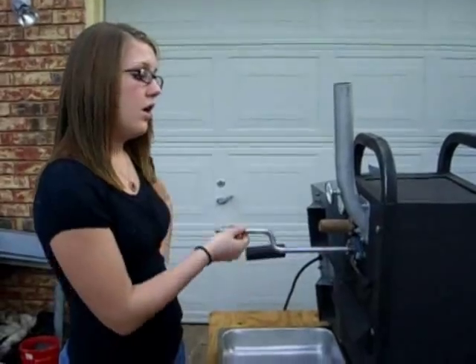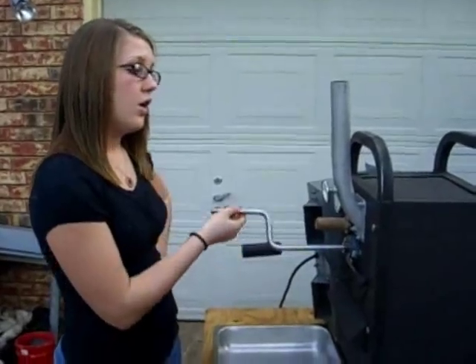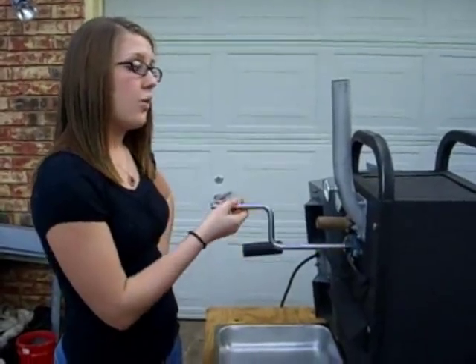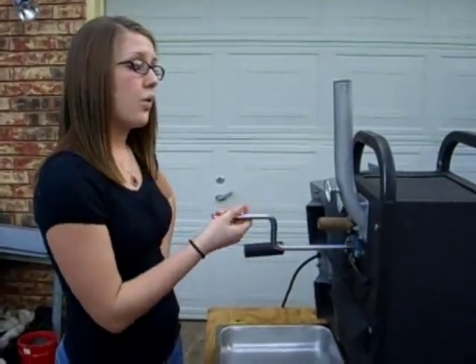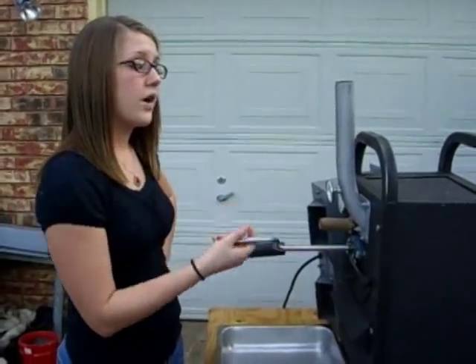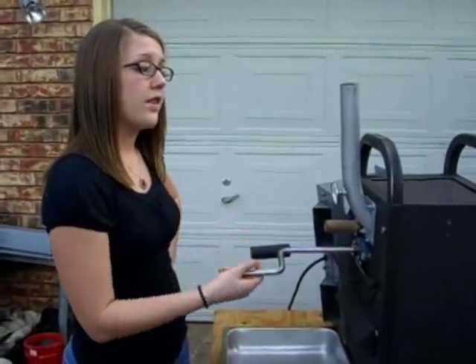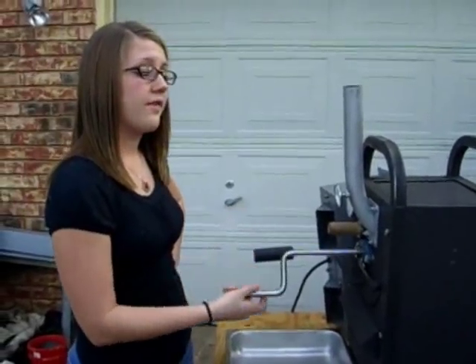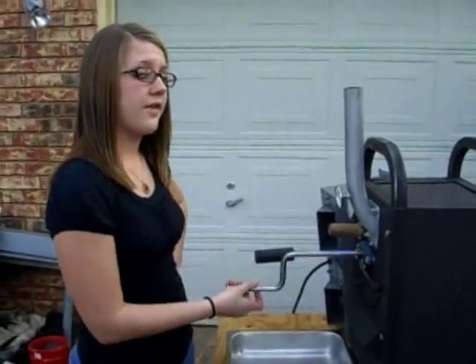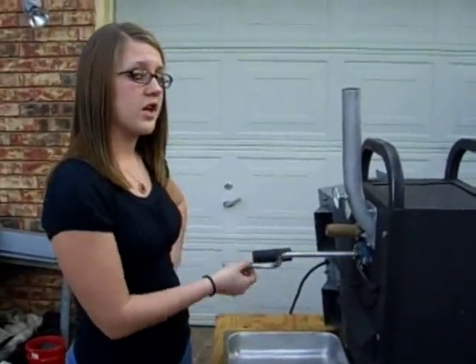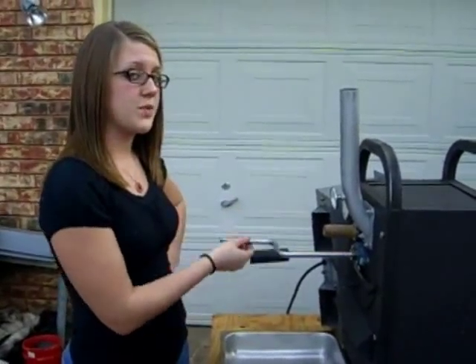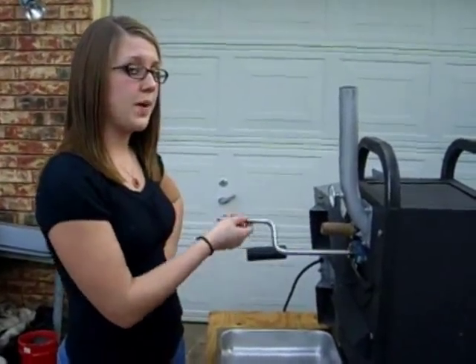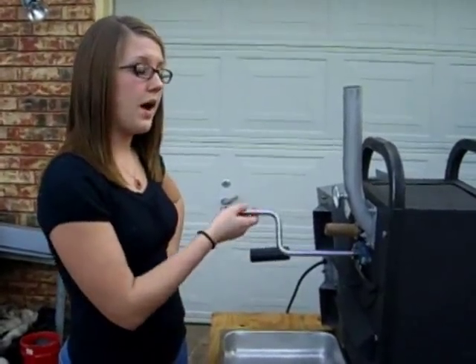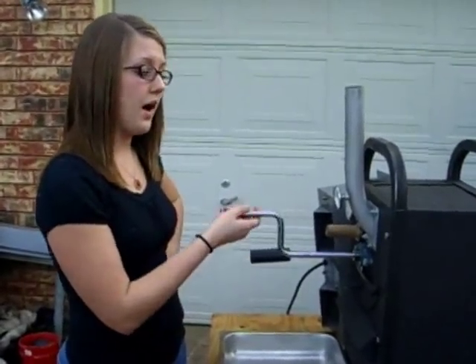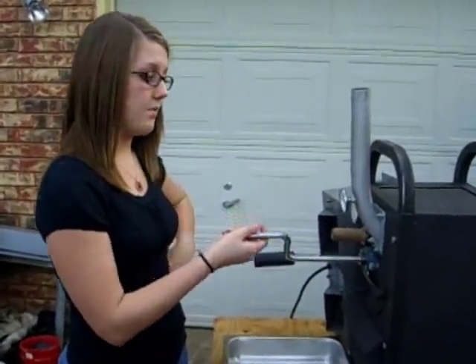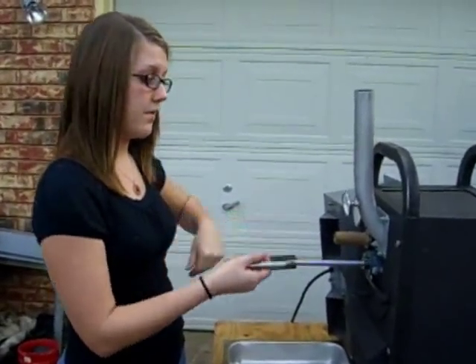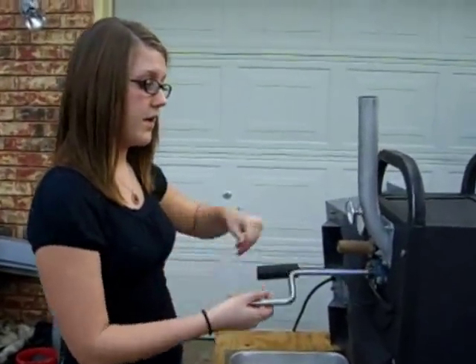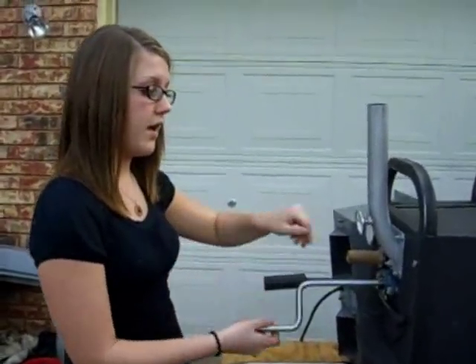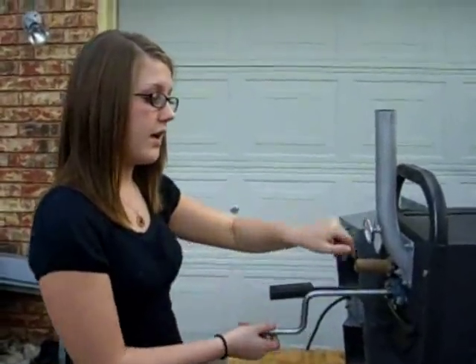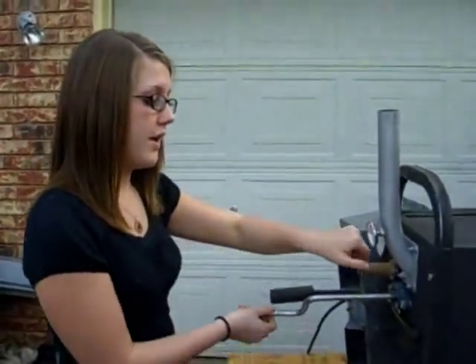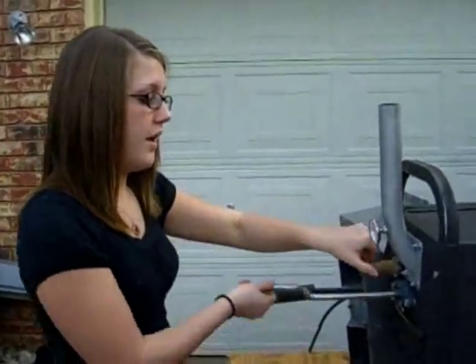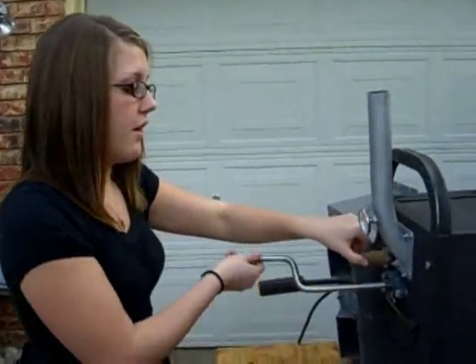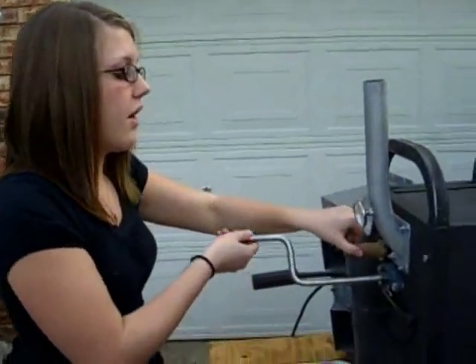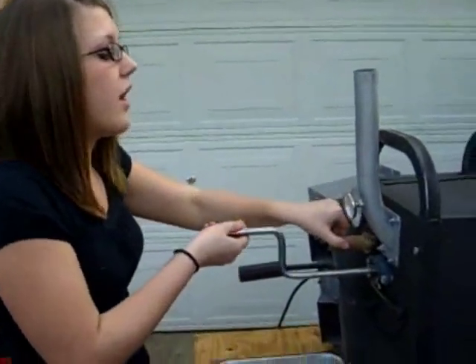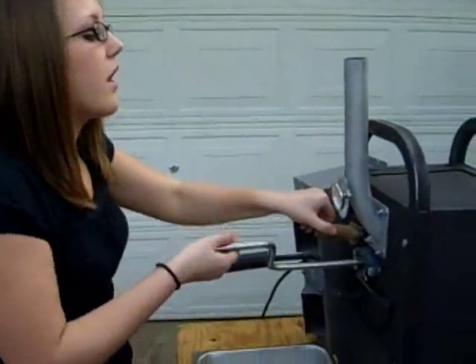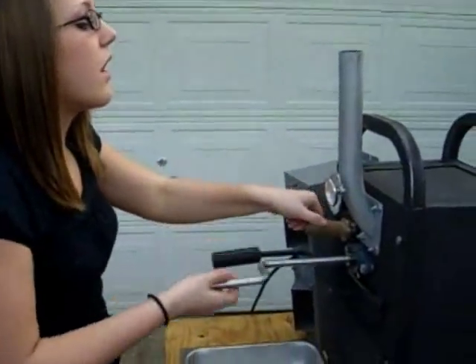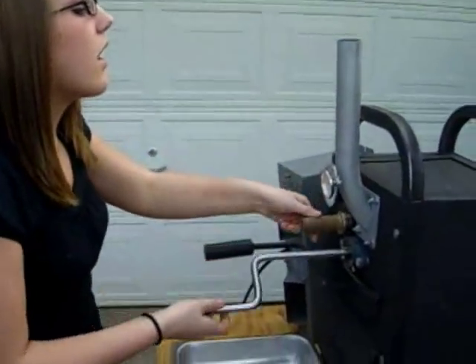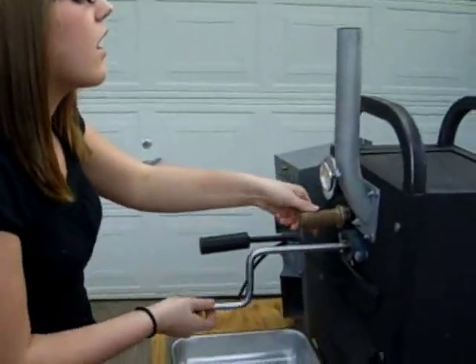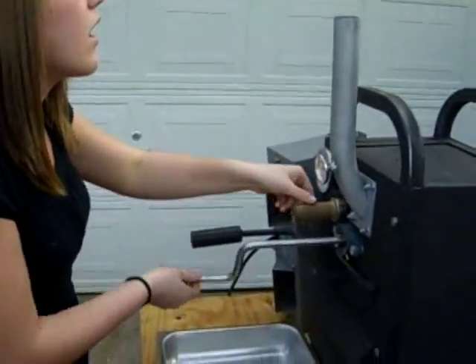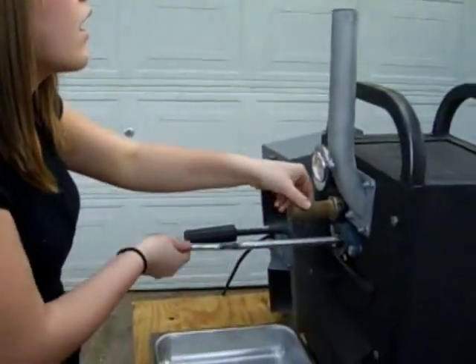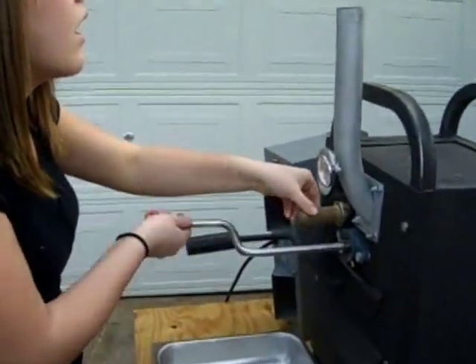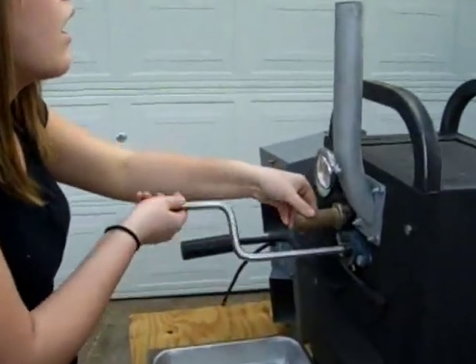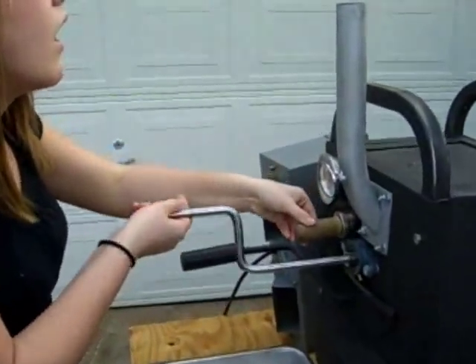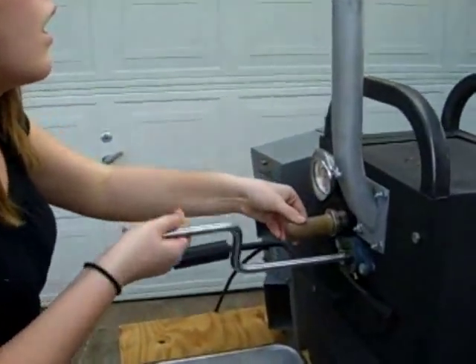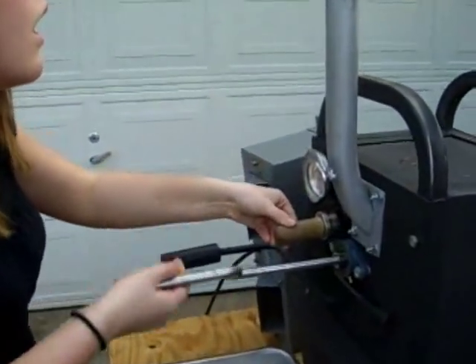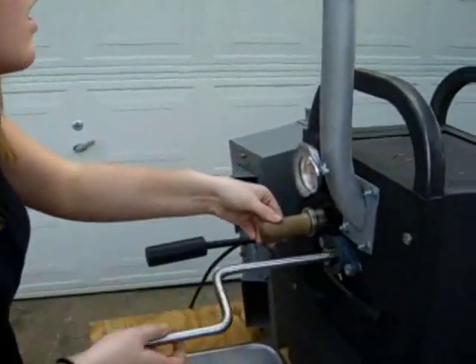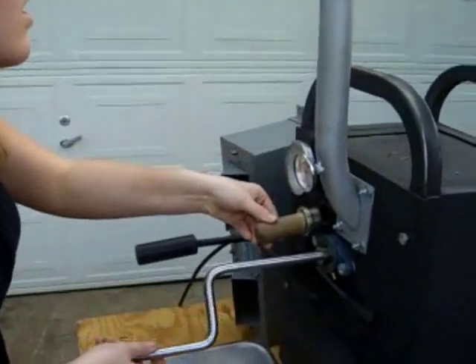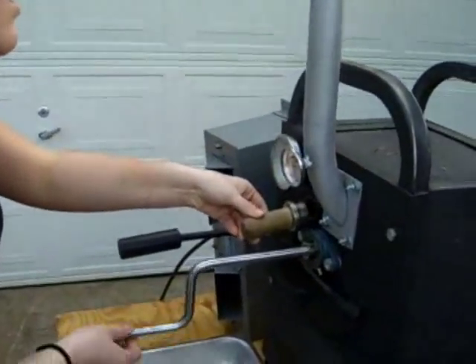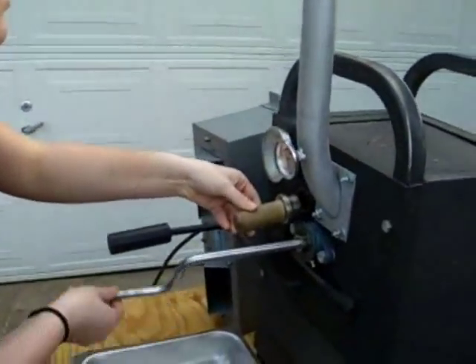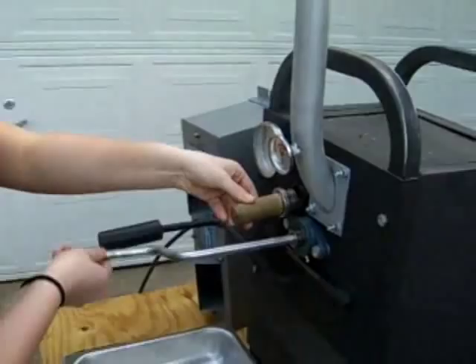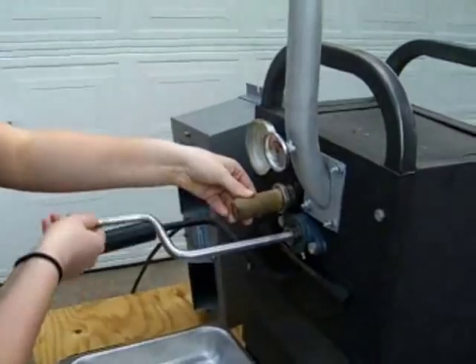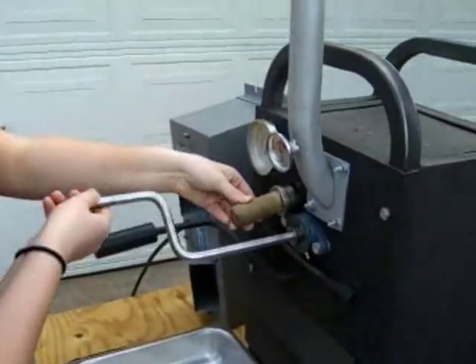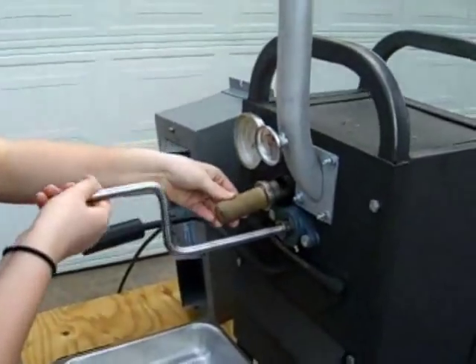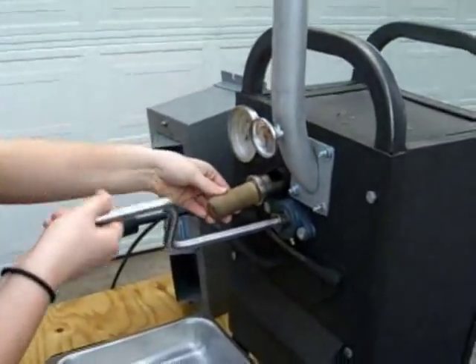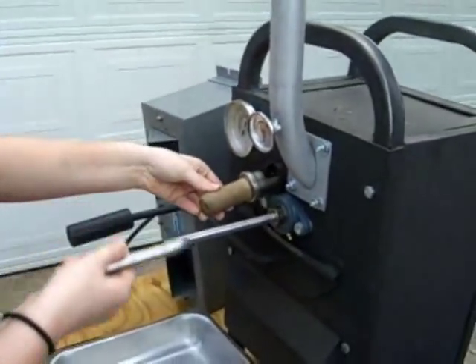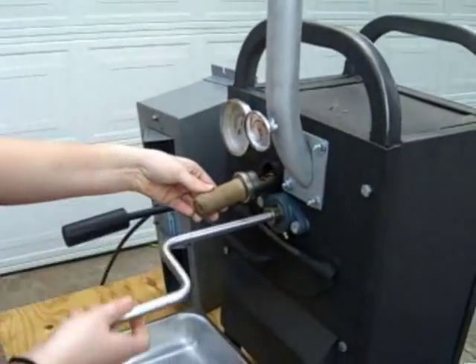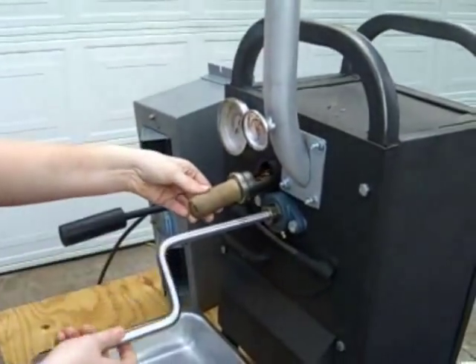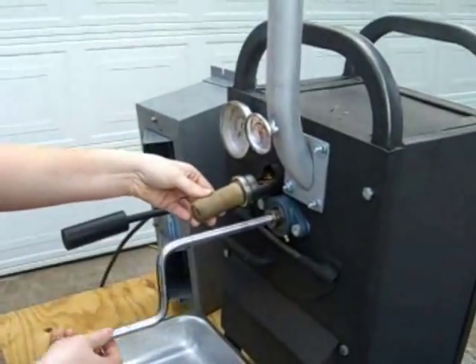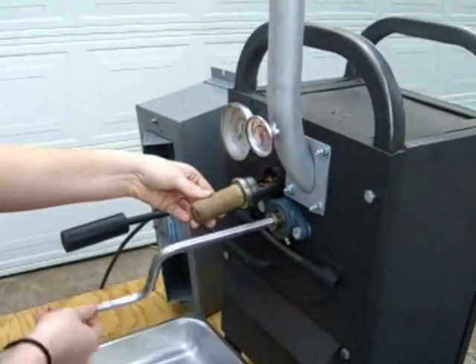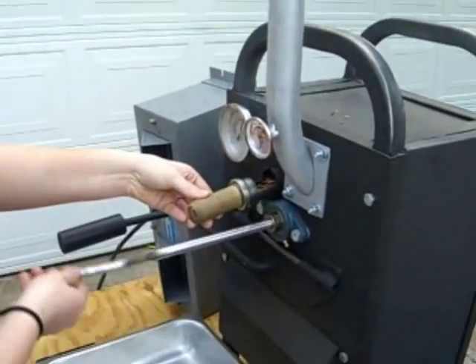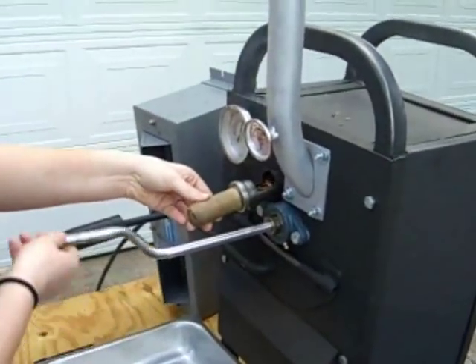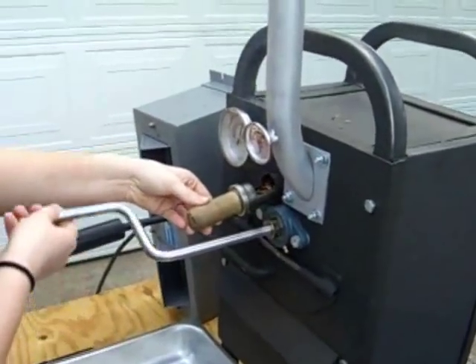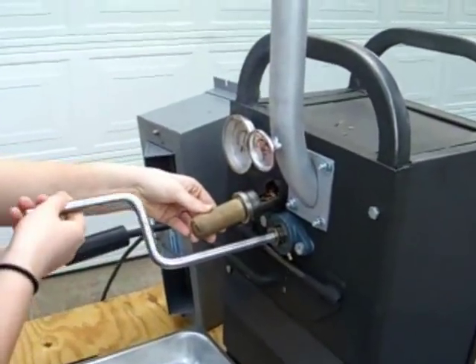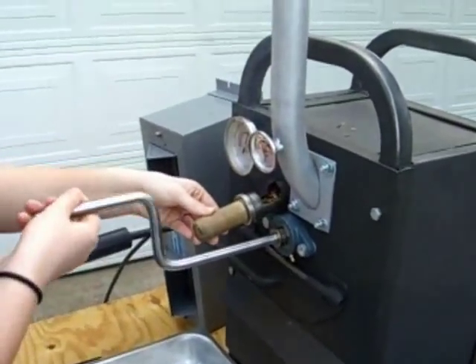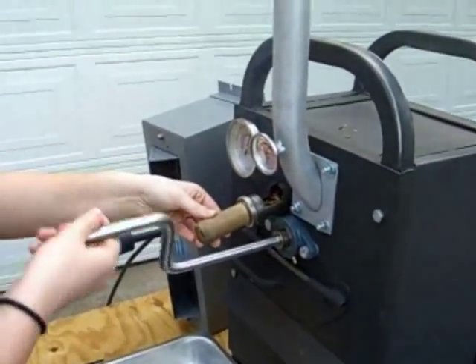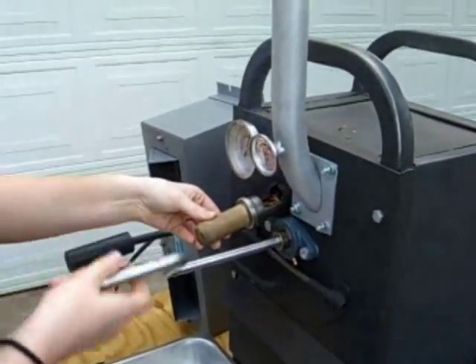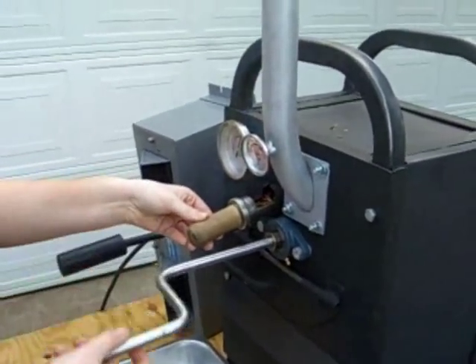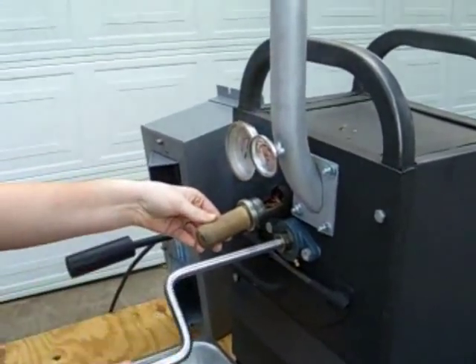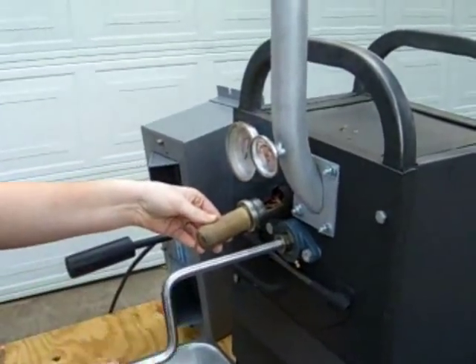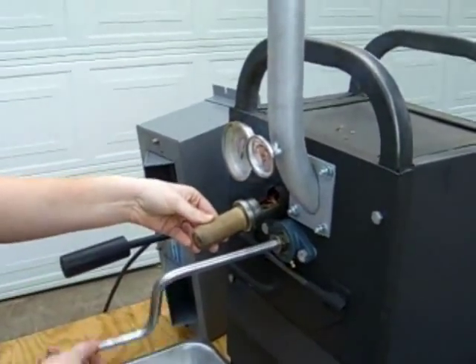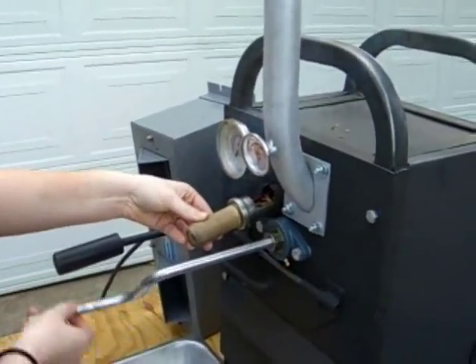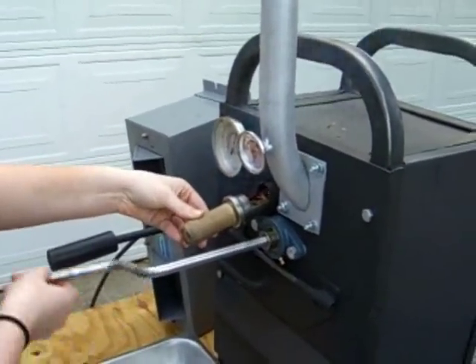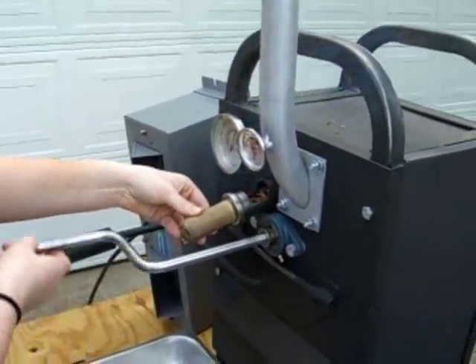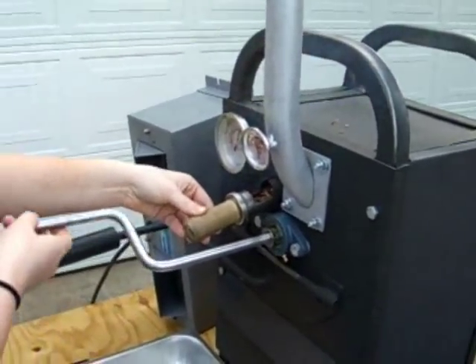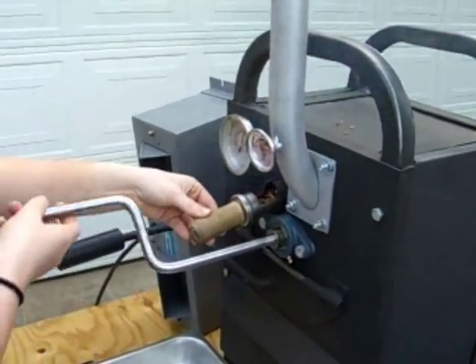We're at the first pop — can you hear it? Now we're at about a dark cinnamon color.